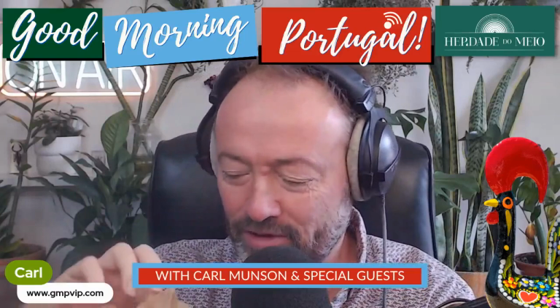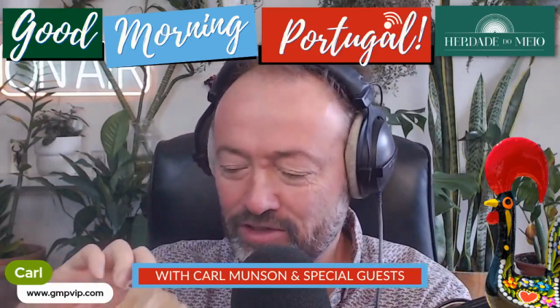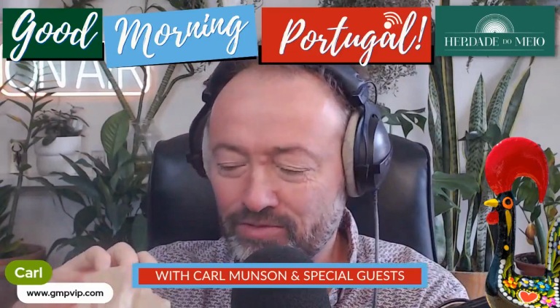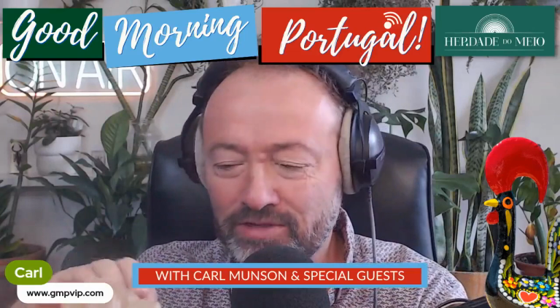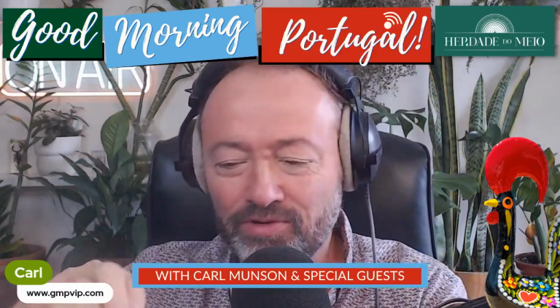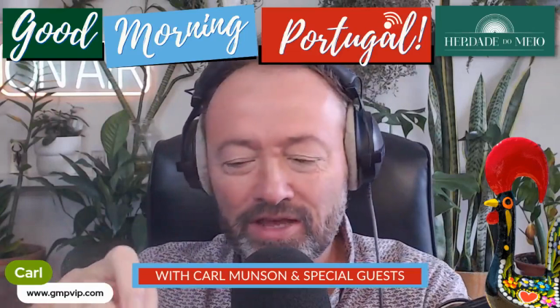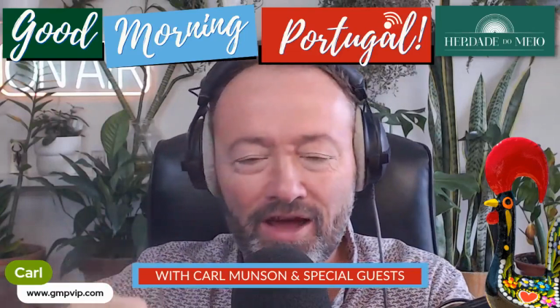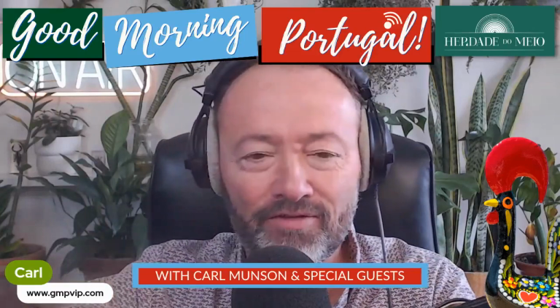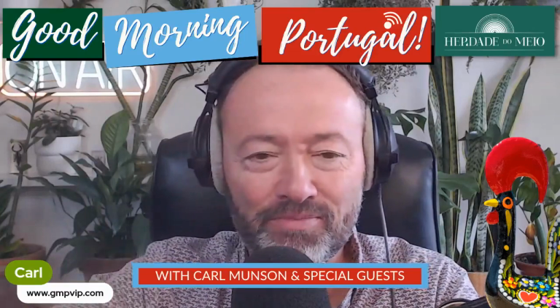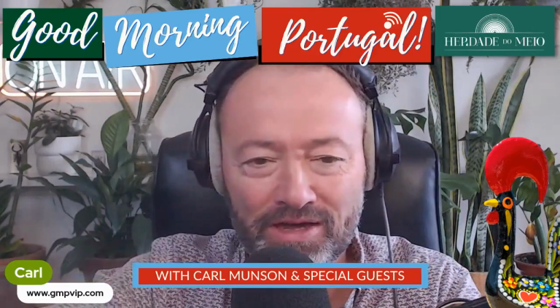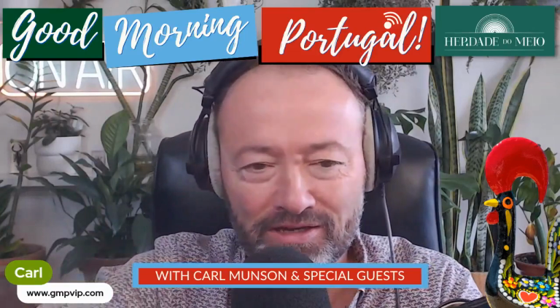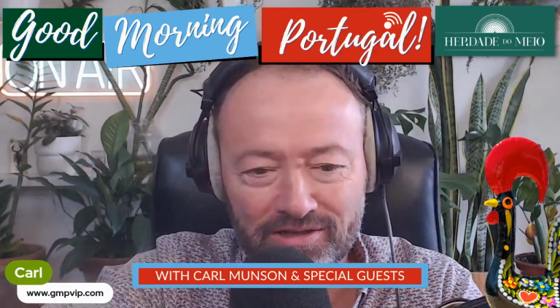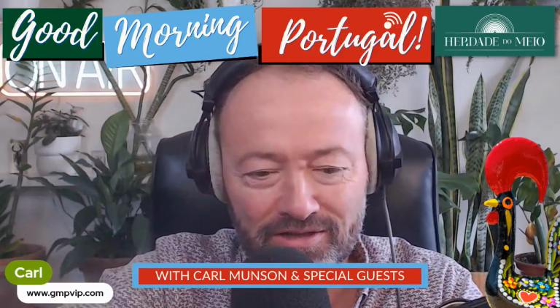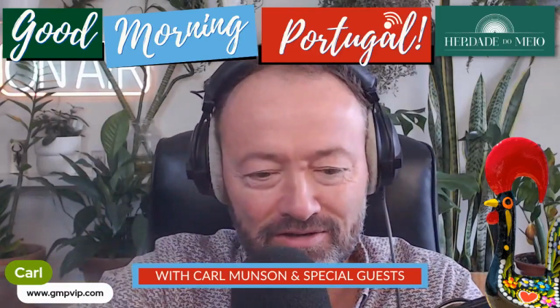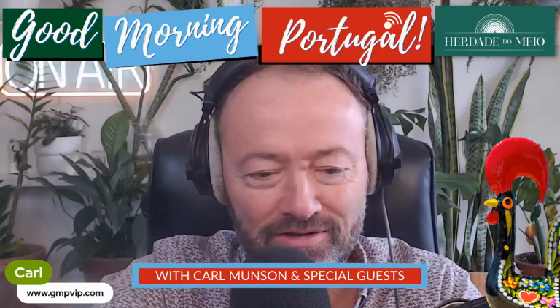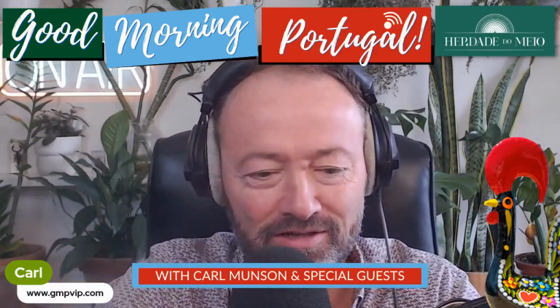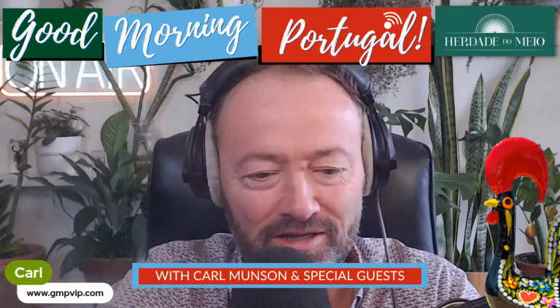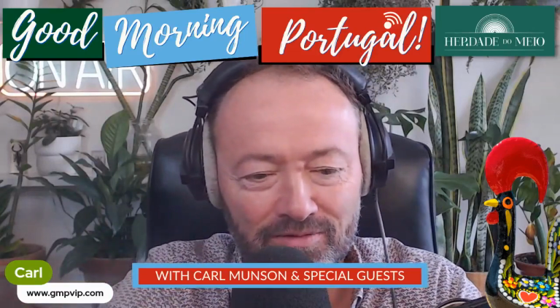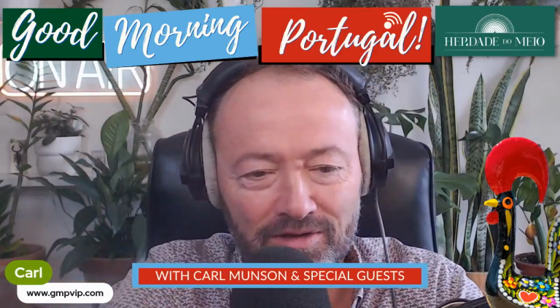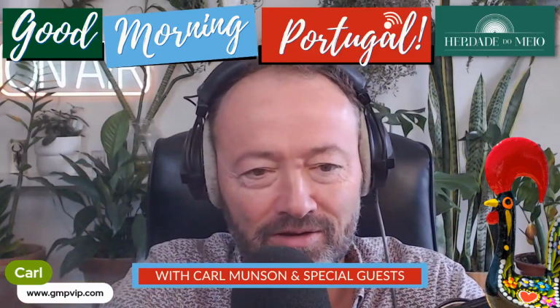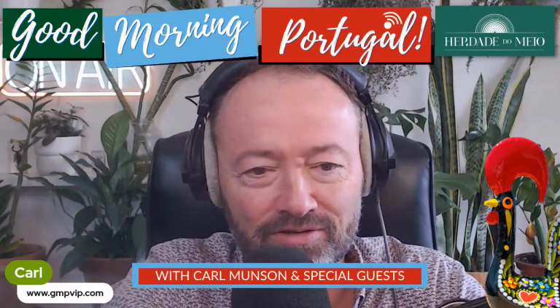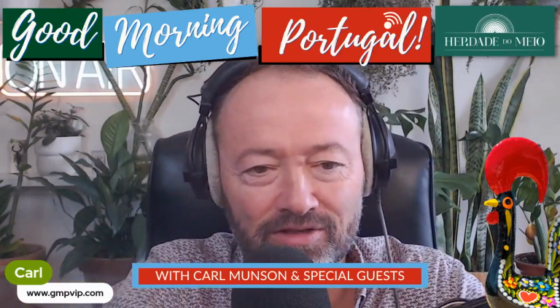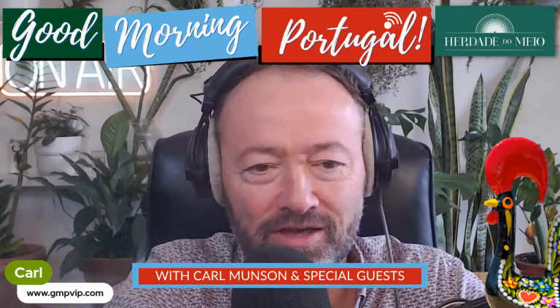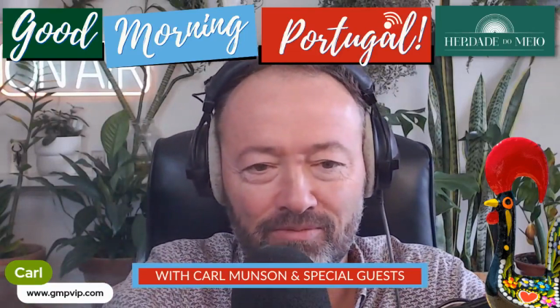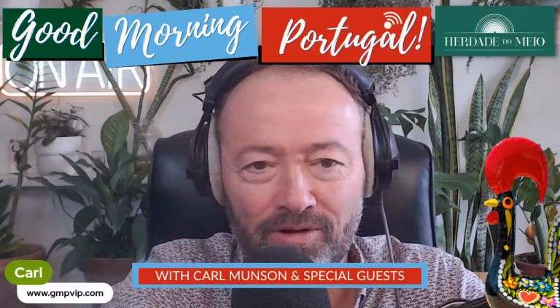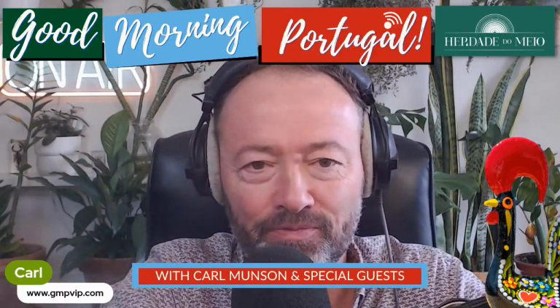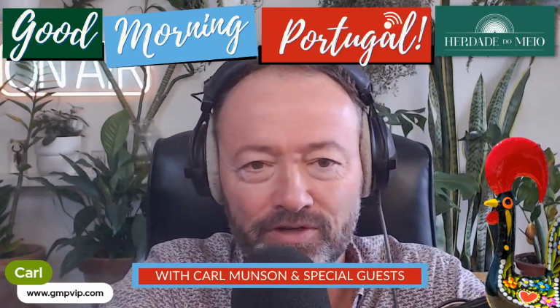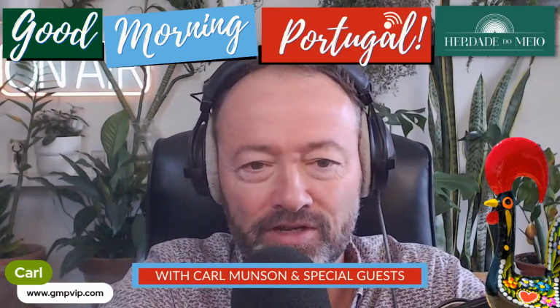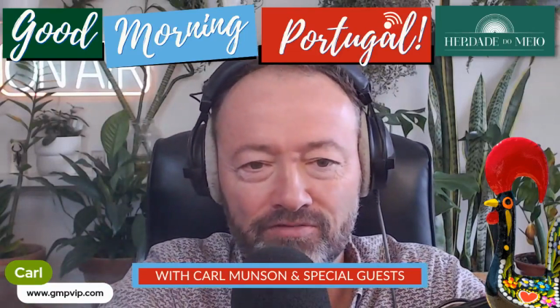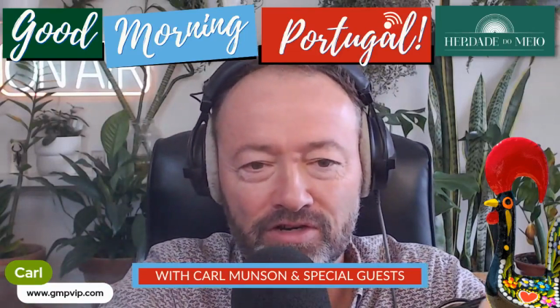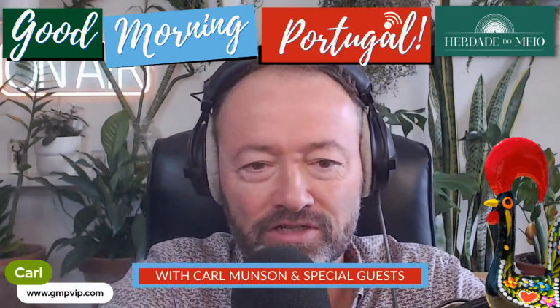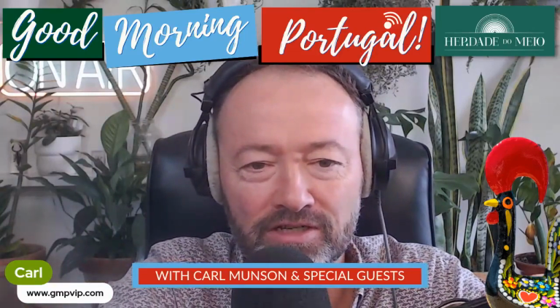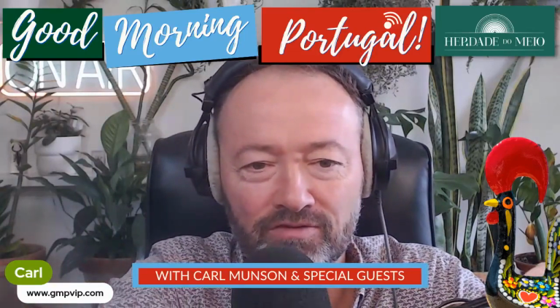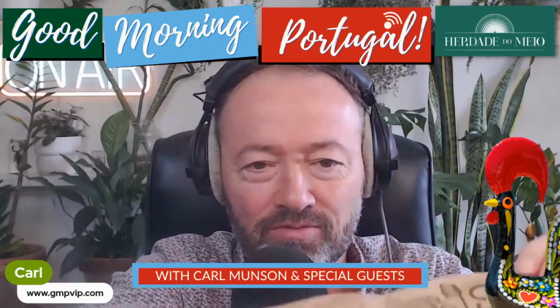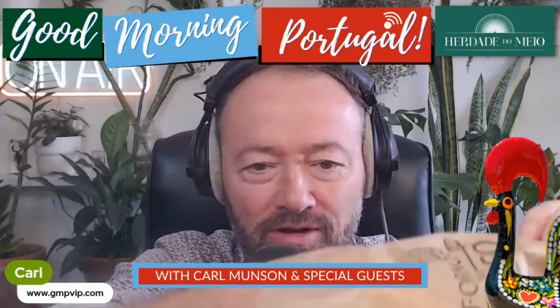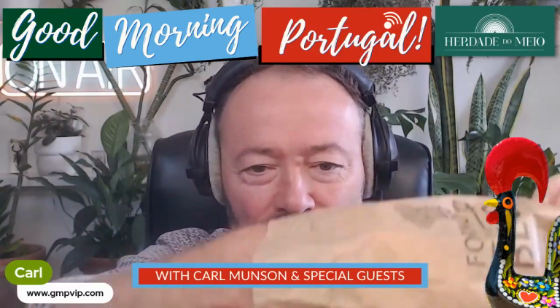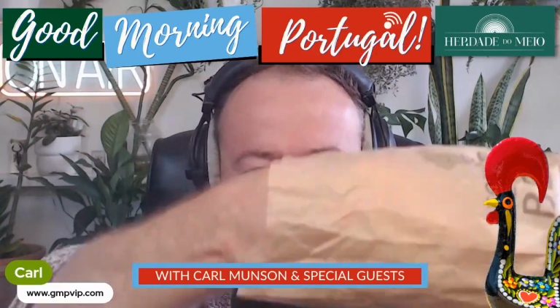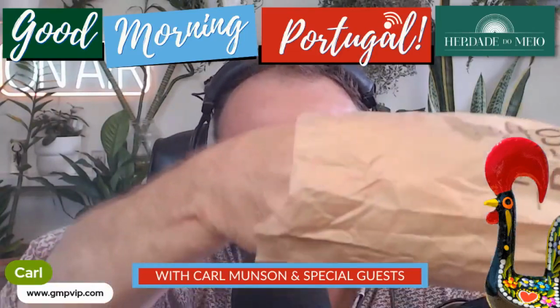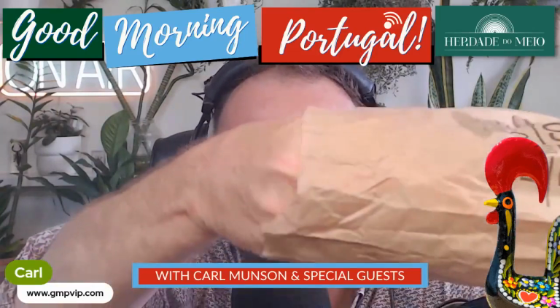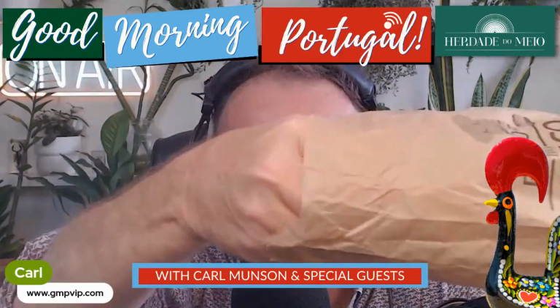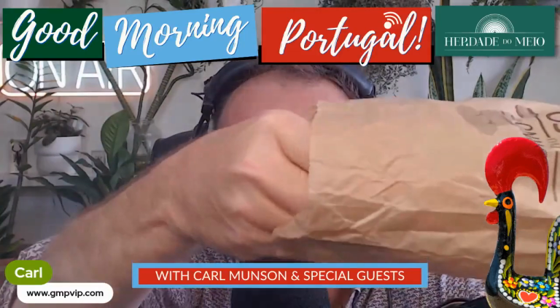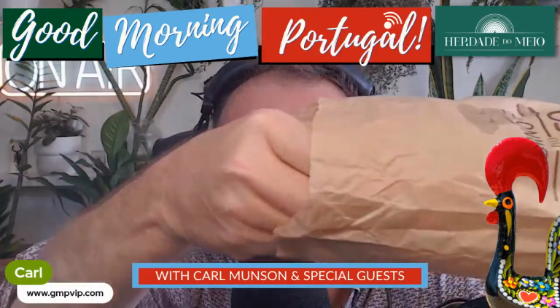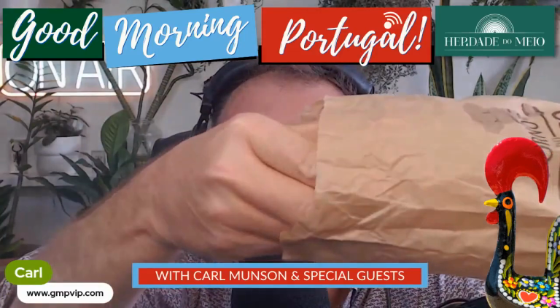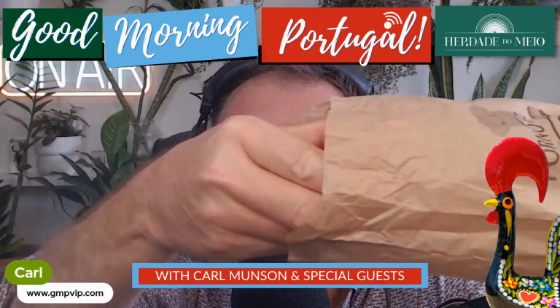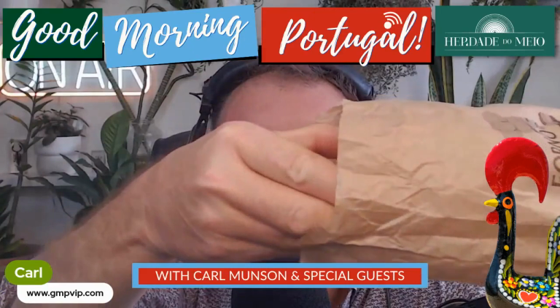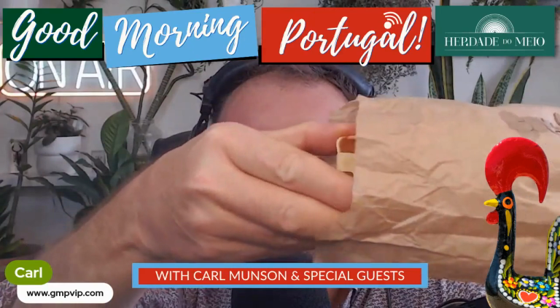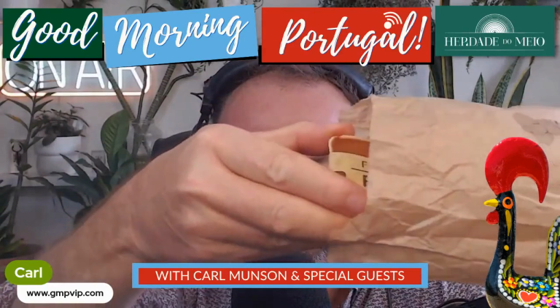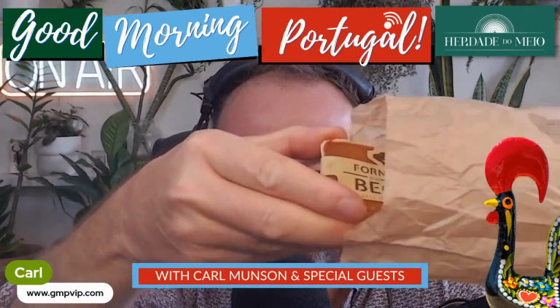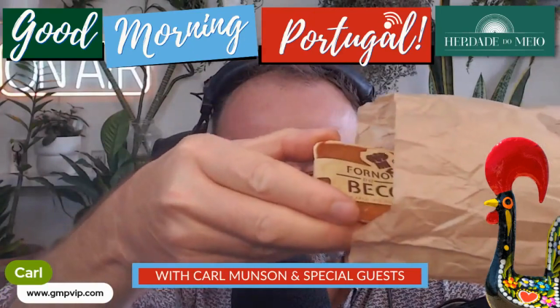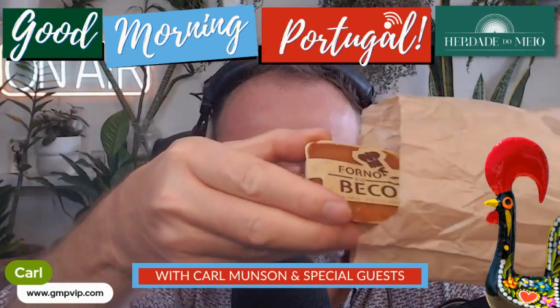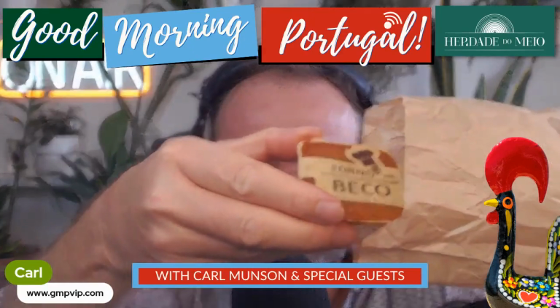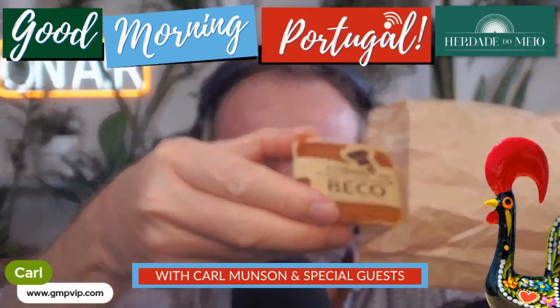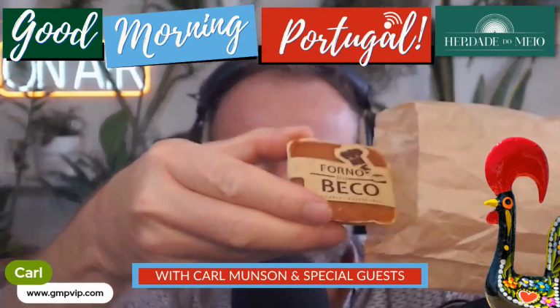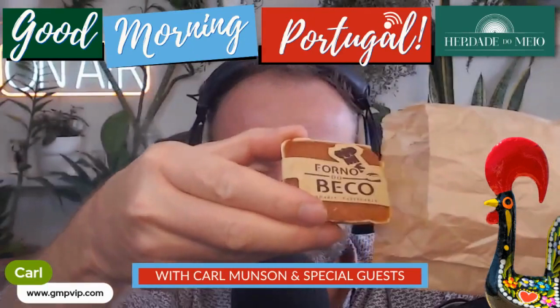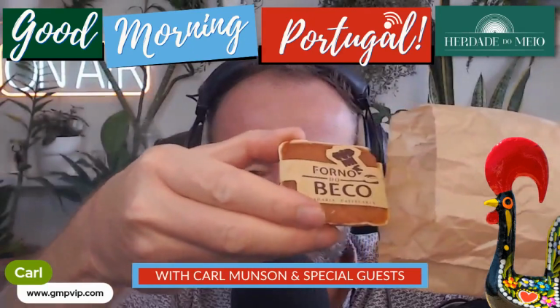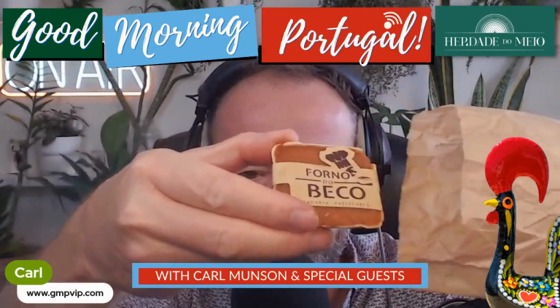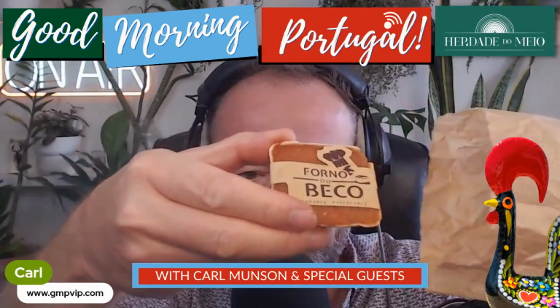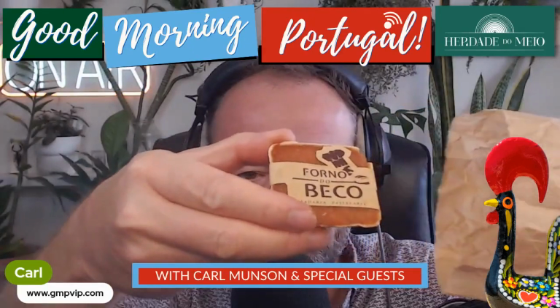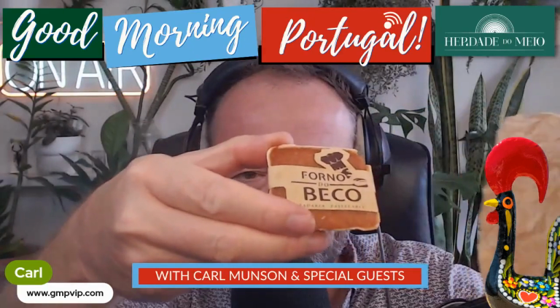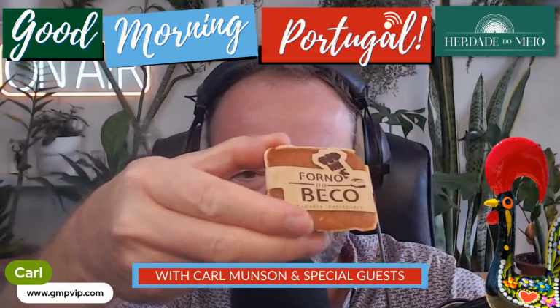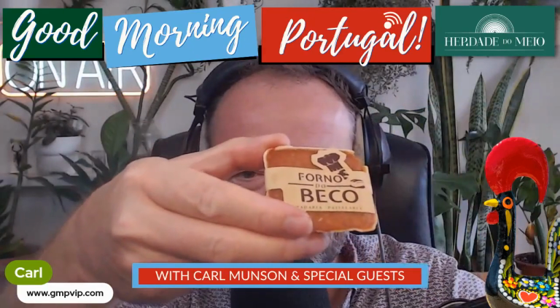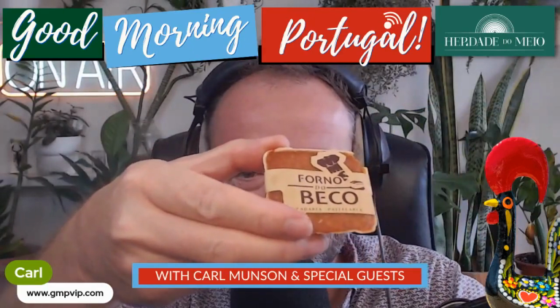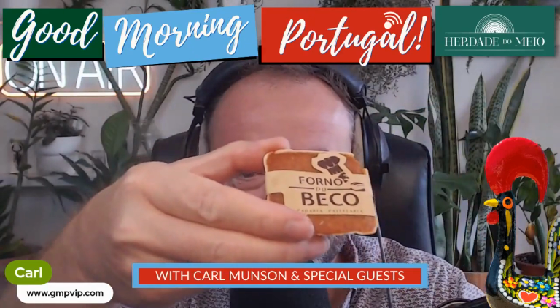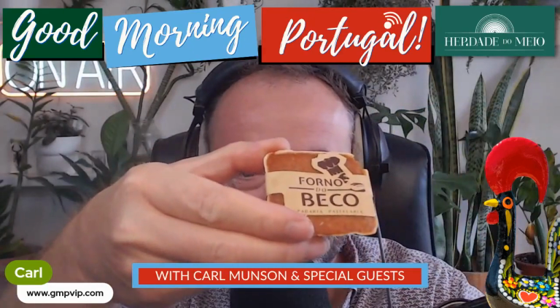I just wanted to bring it out of the packet so that you can see it — here we go, under the camera. You can hear the rustling of the brown paper bag. Look at this — isn't that a thing of beauty?